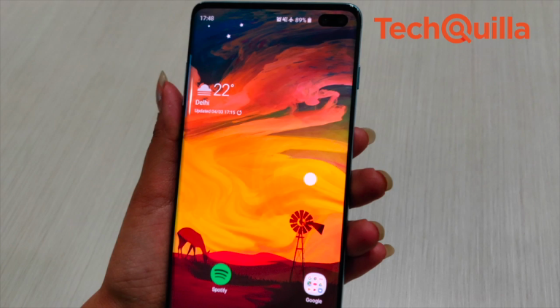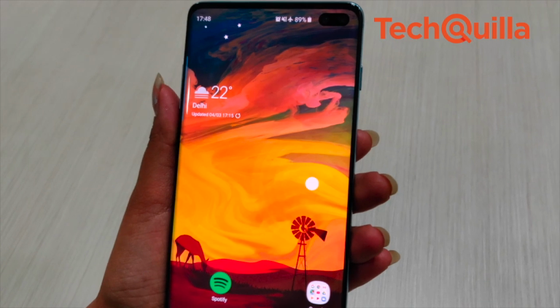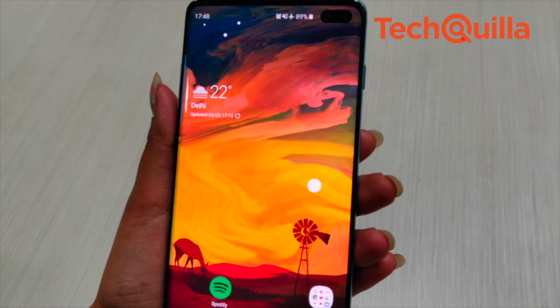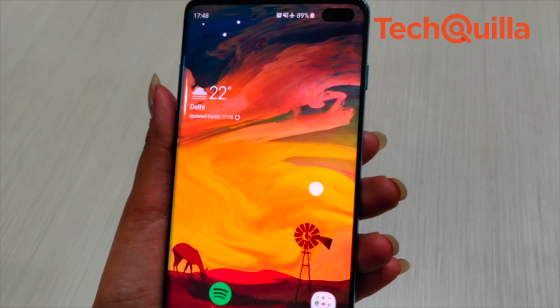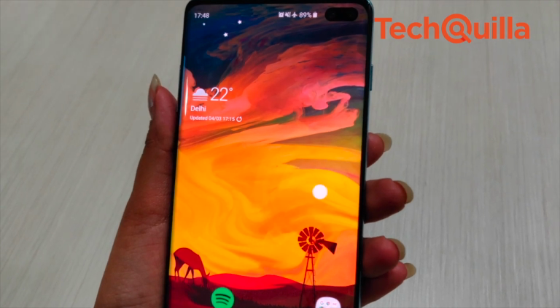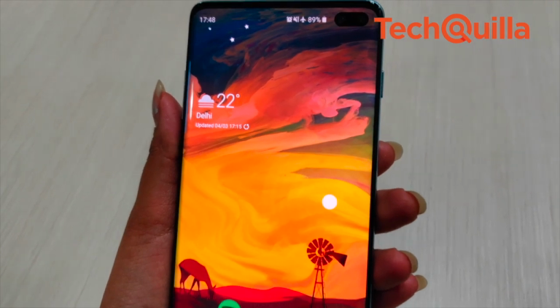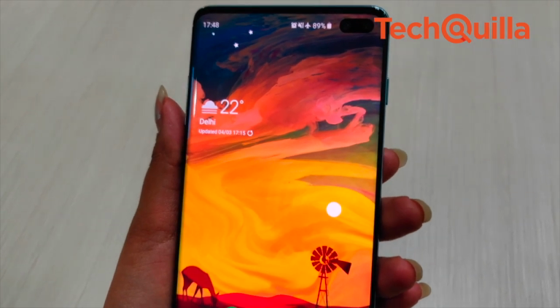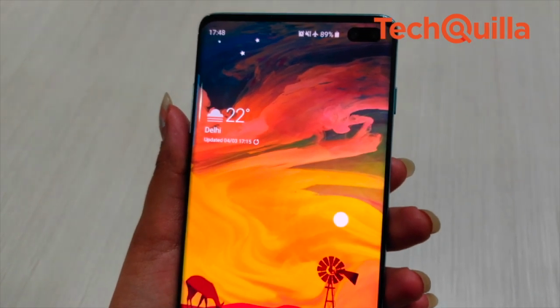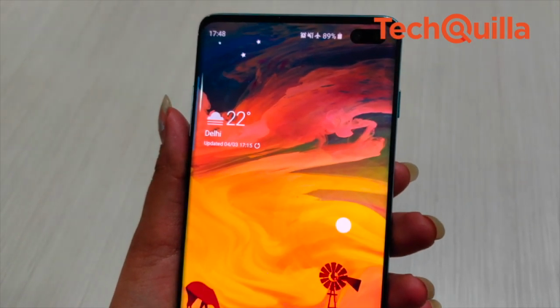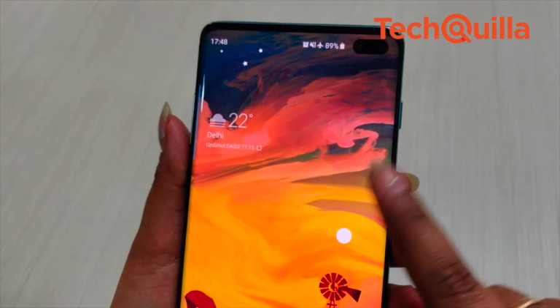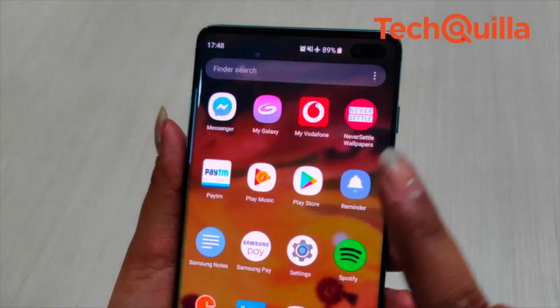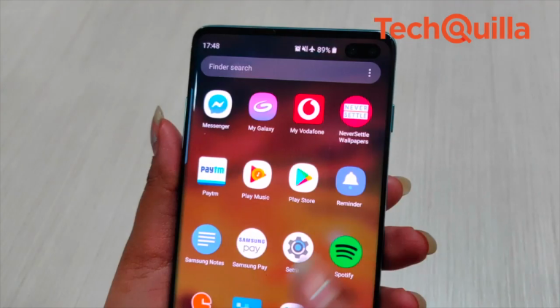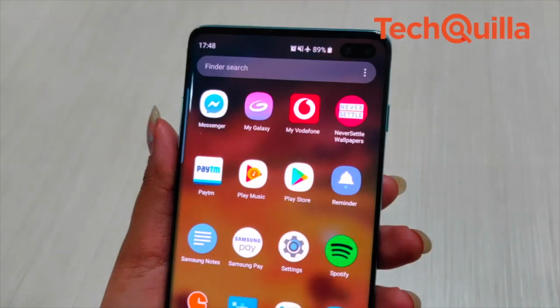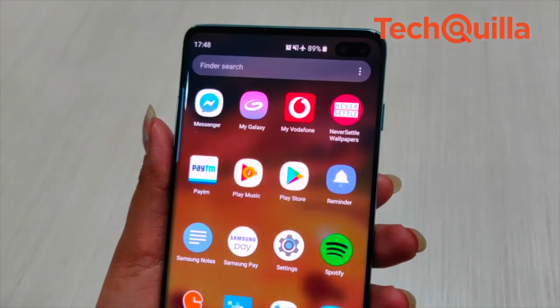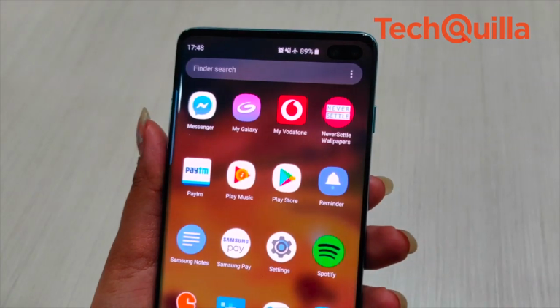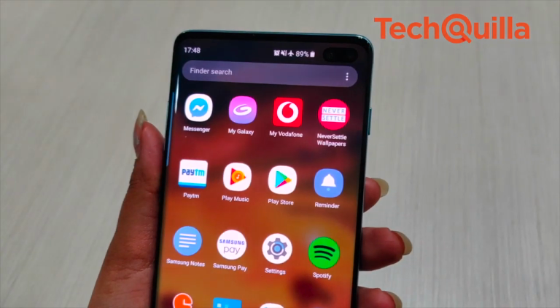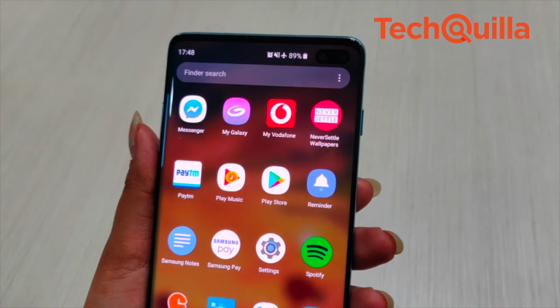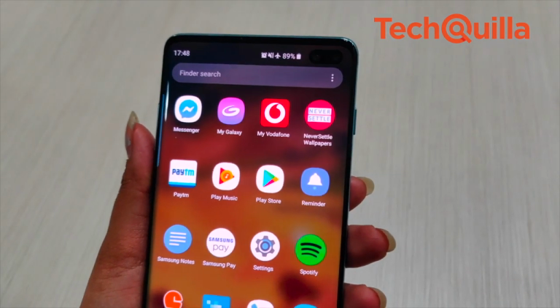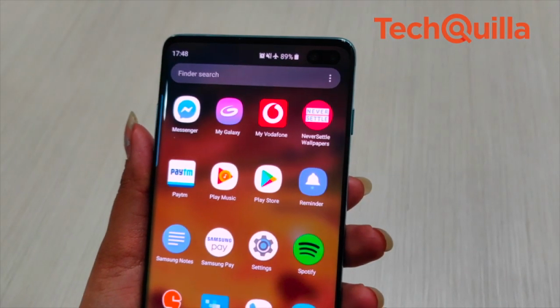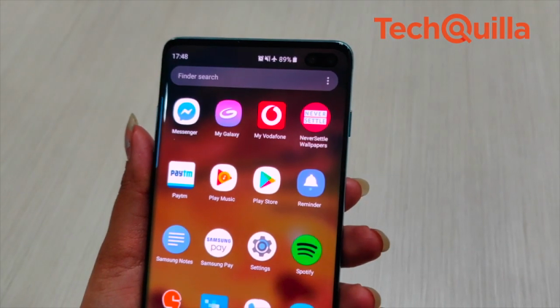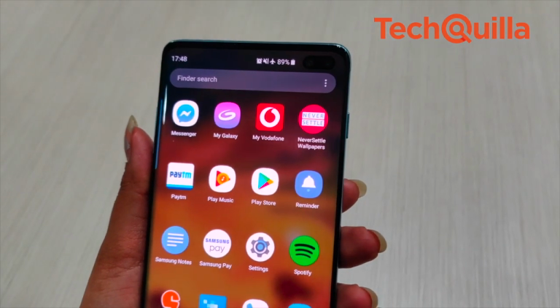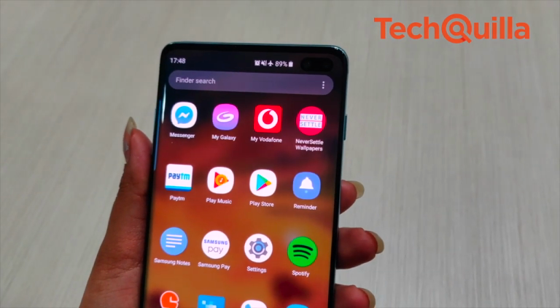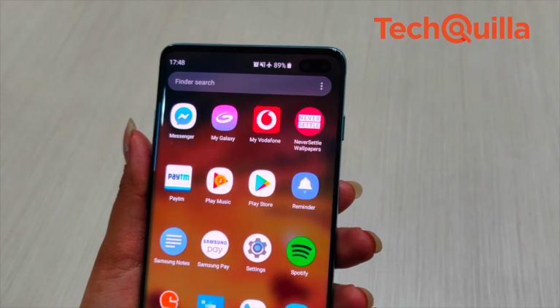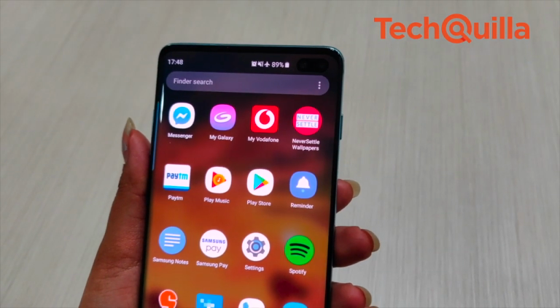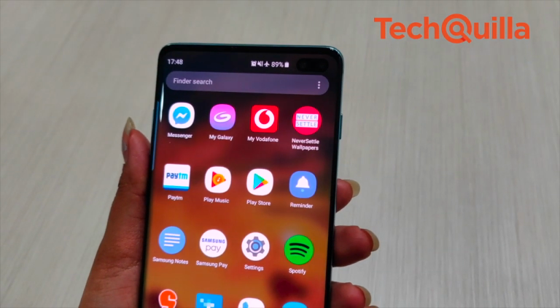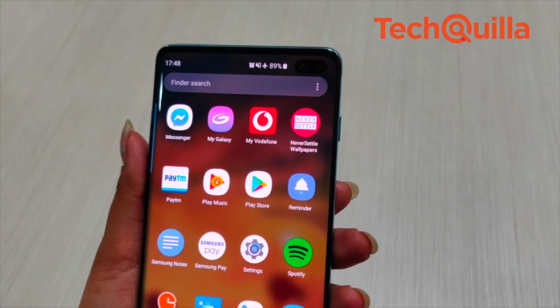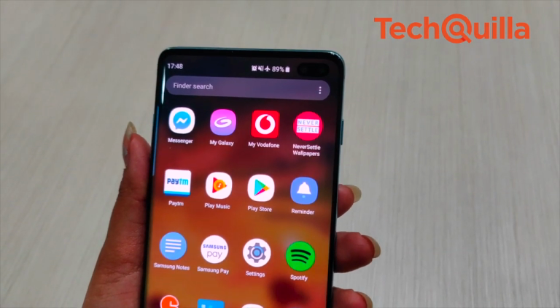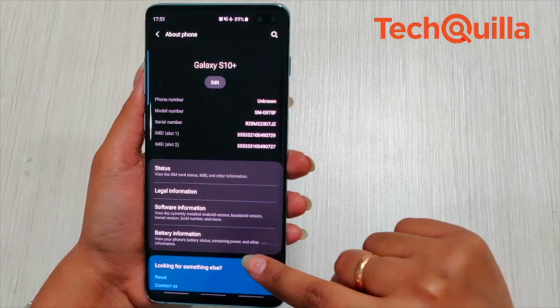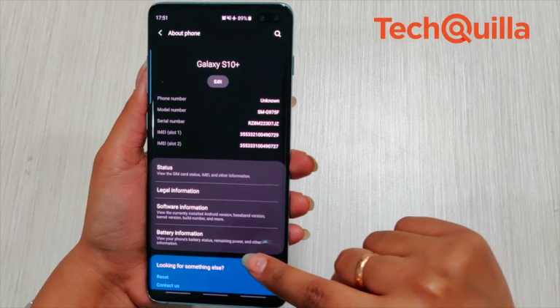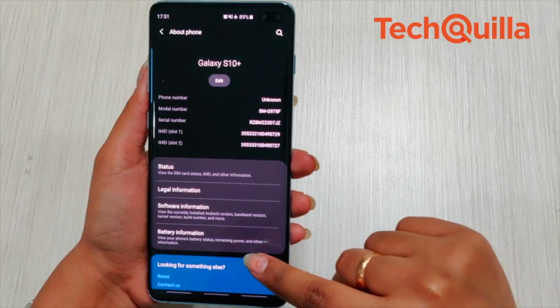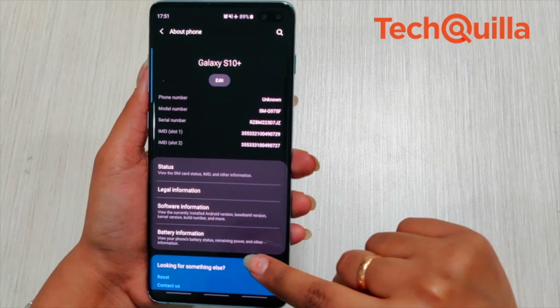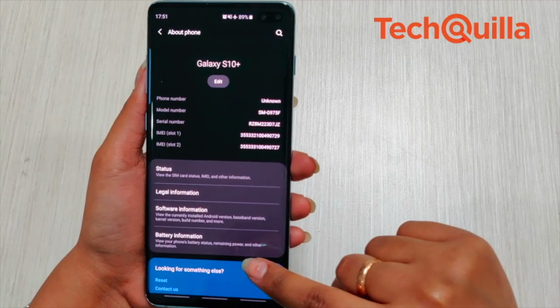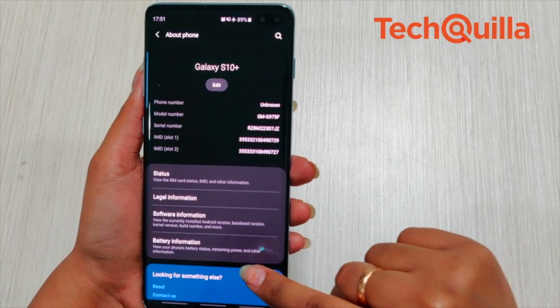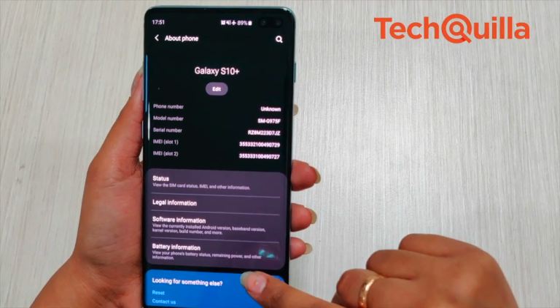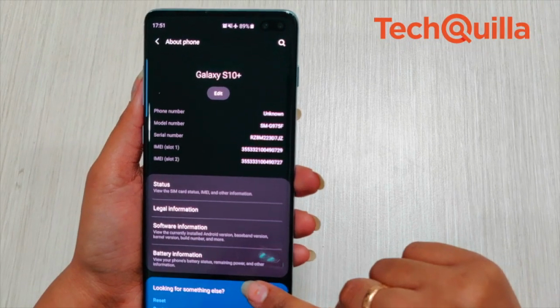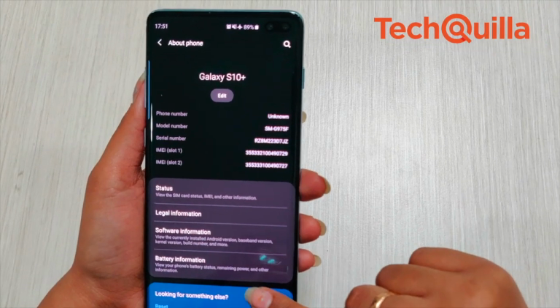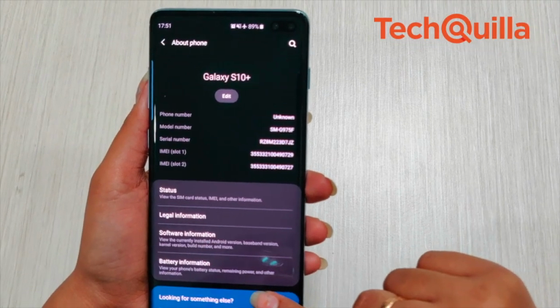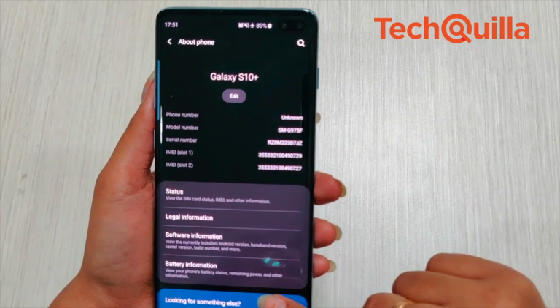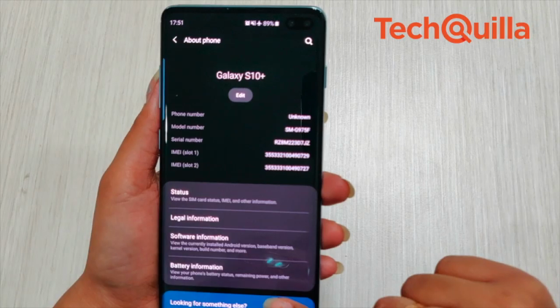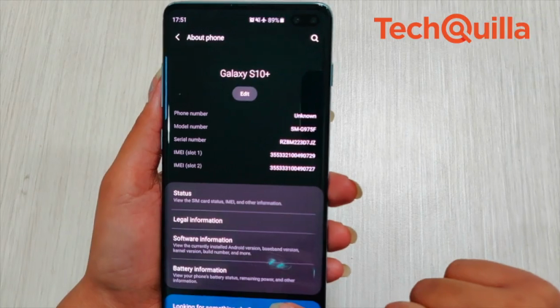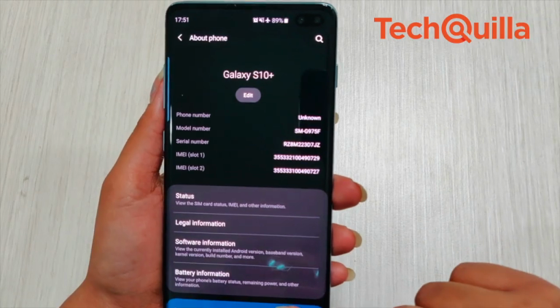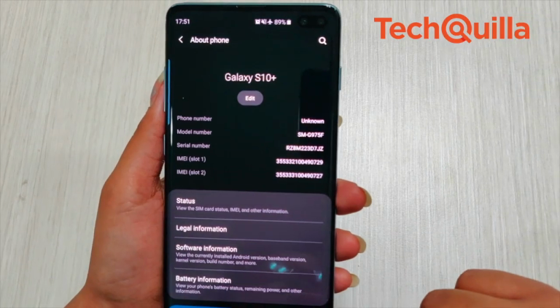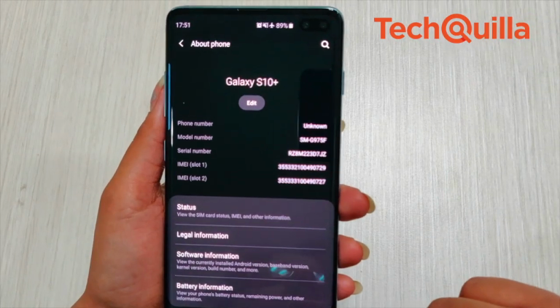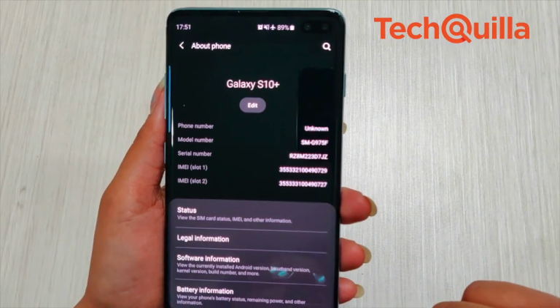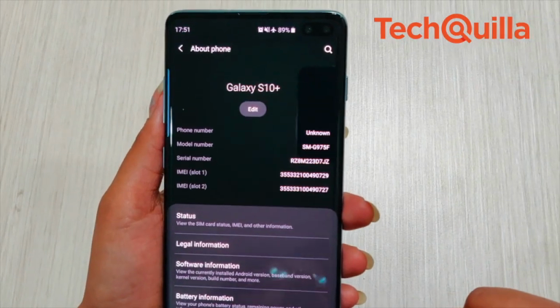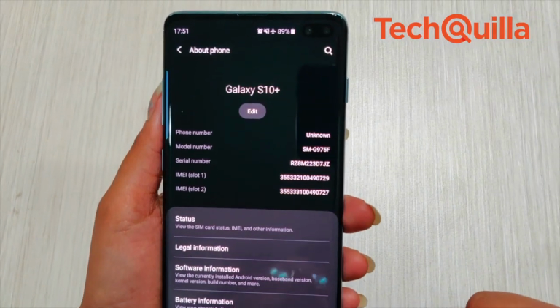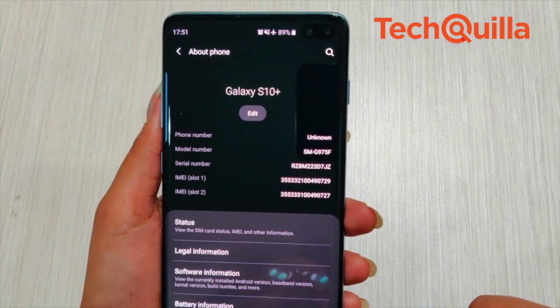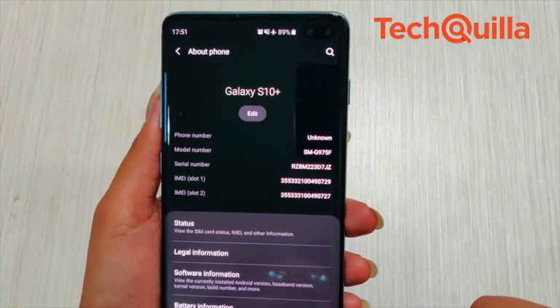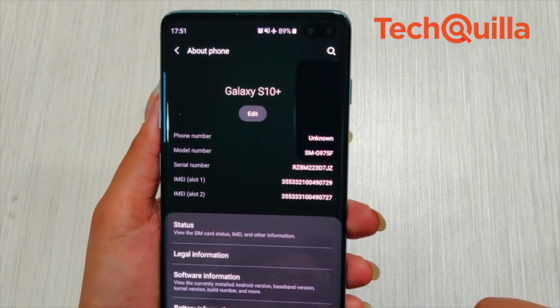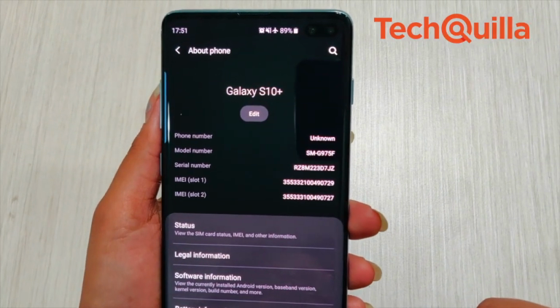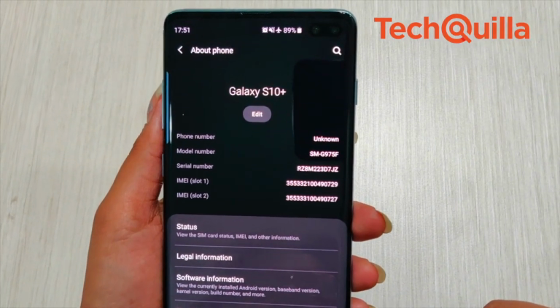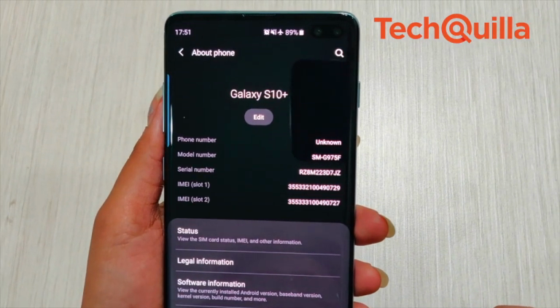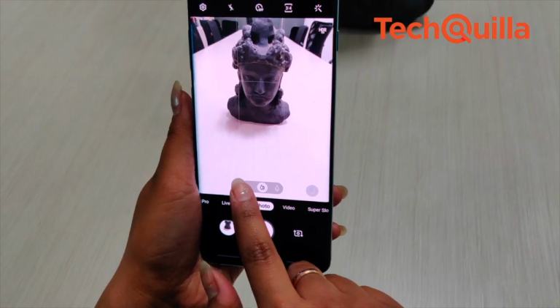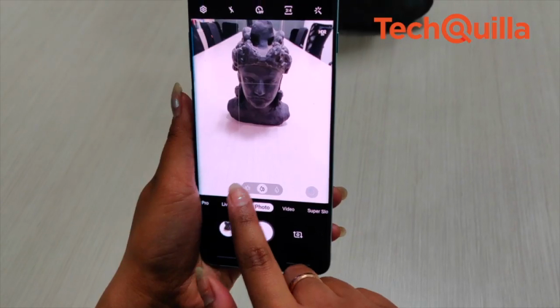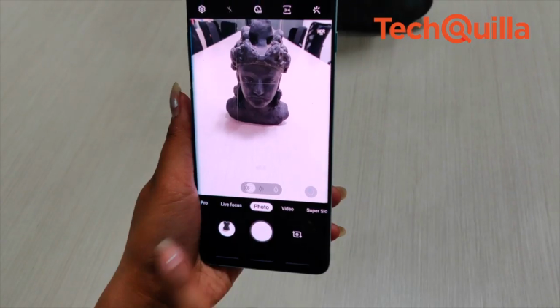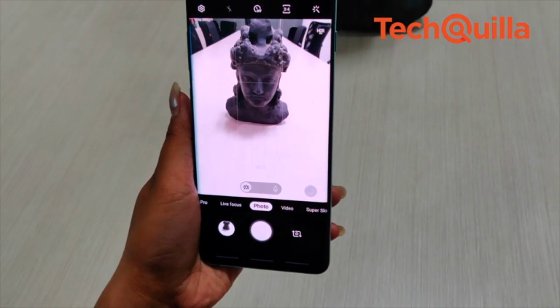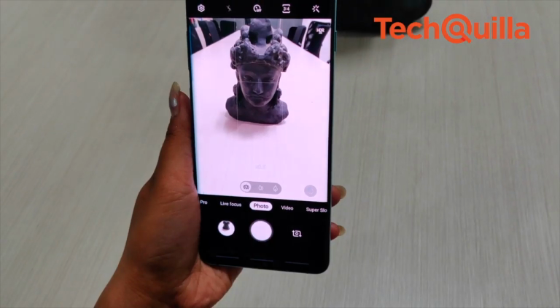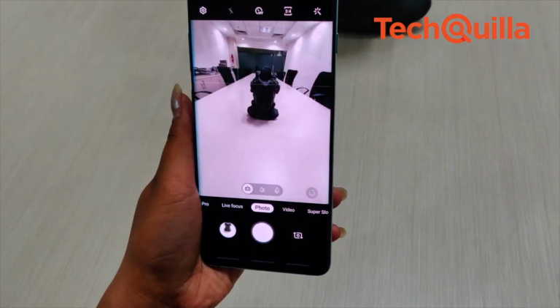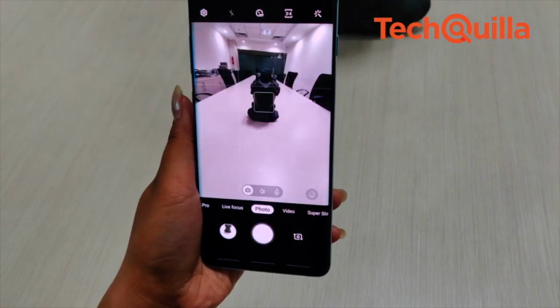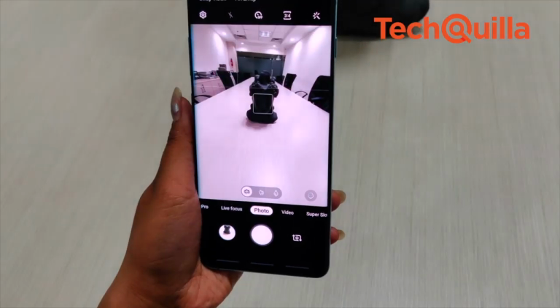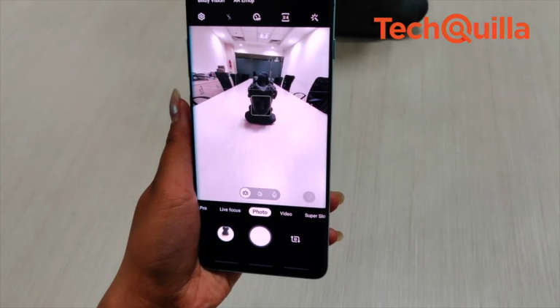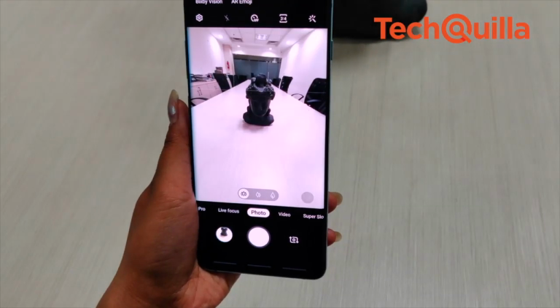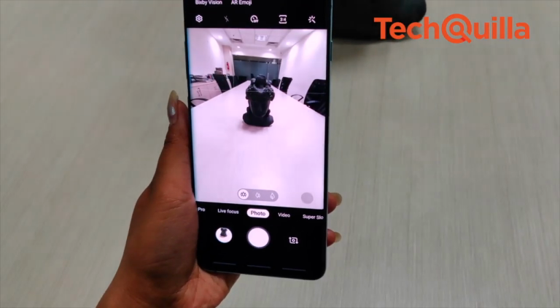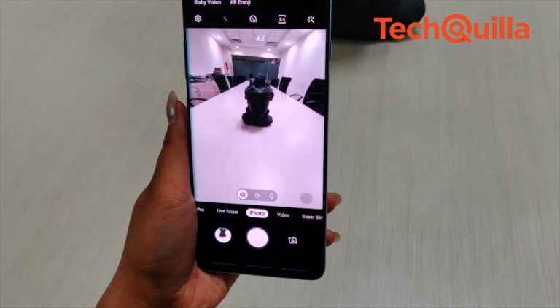The Galaxy S10 Plus is a great Android flagship phone that can easily become a favourite, thanks to the new UI and the wide-angle camera.